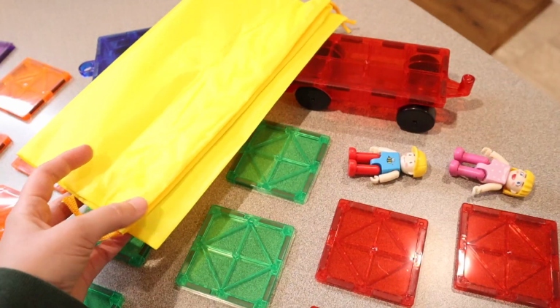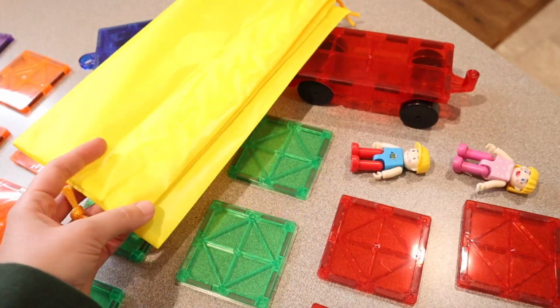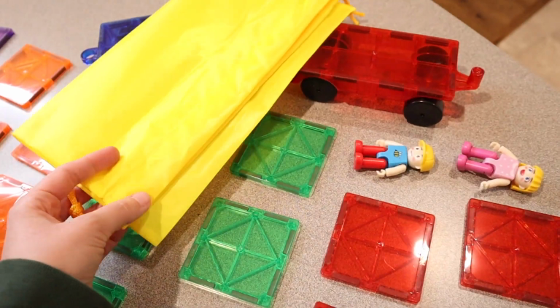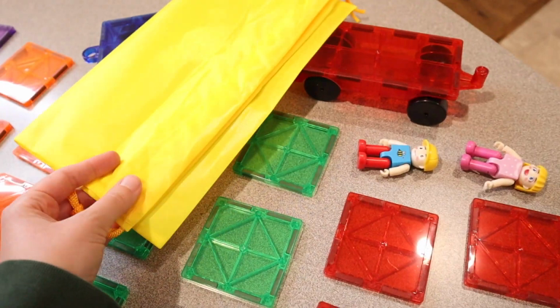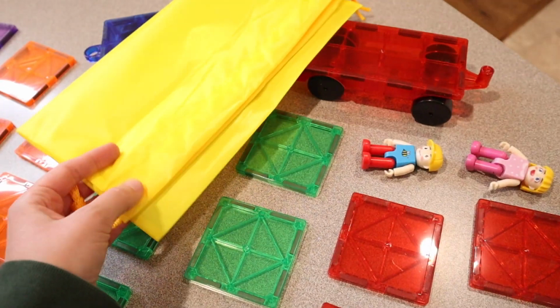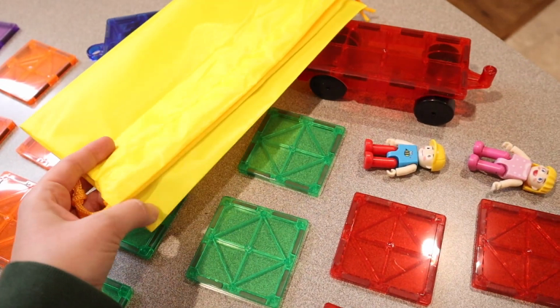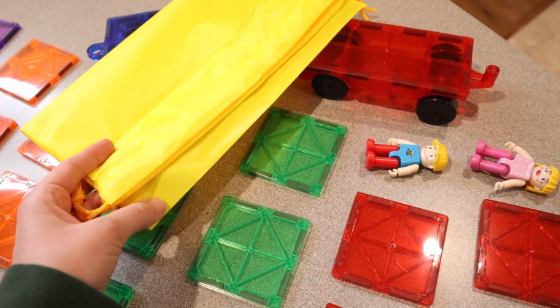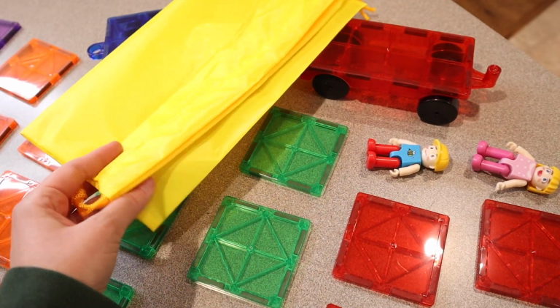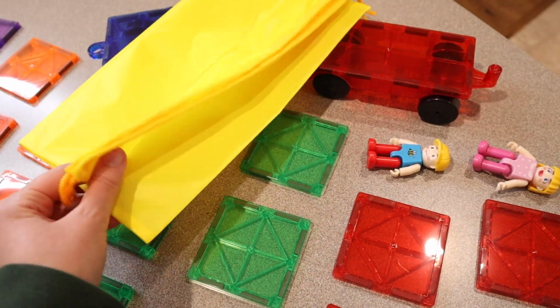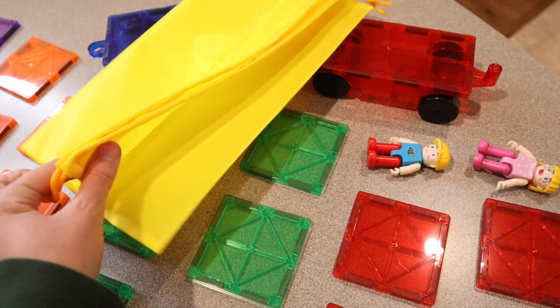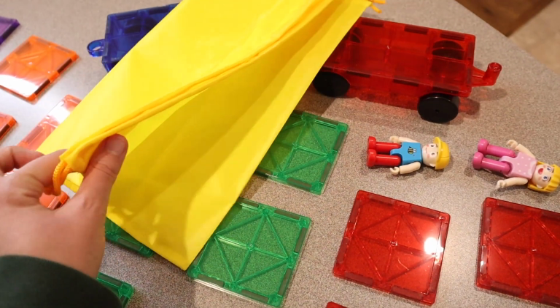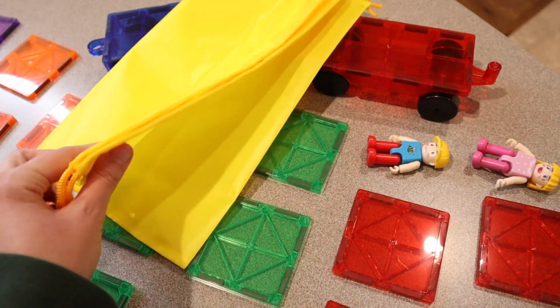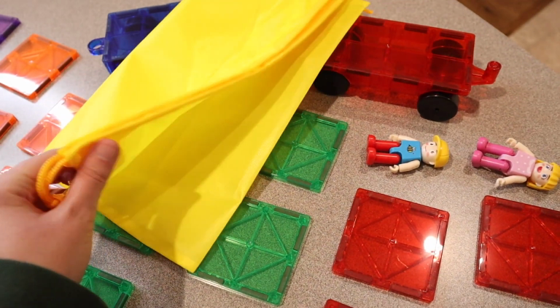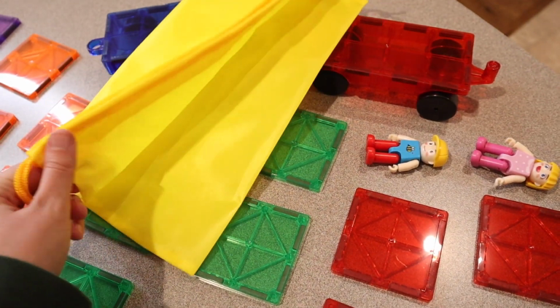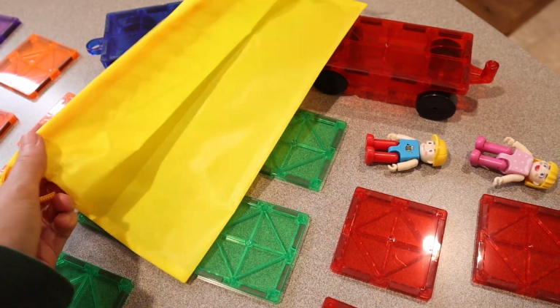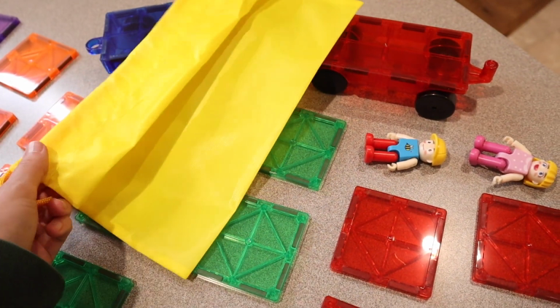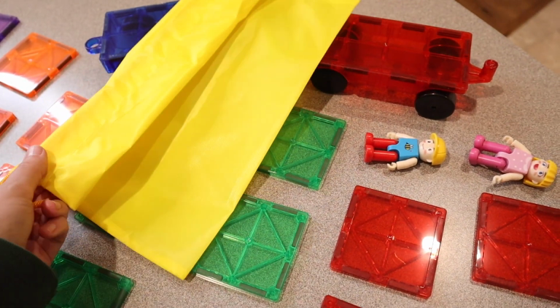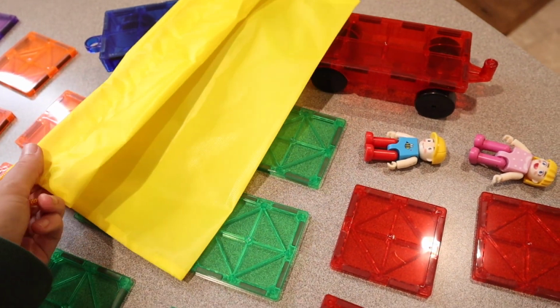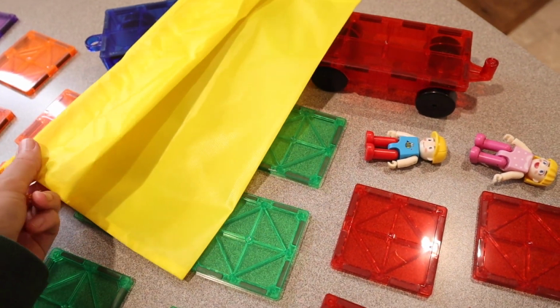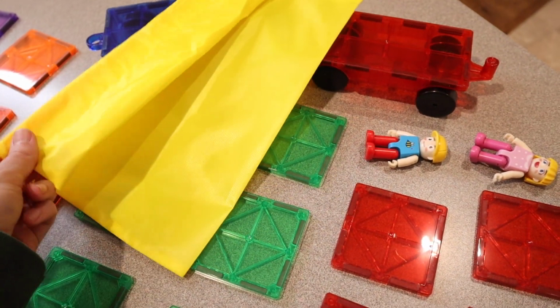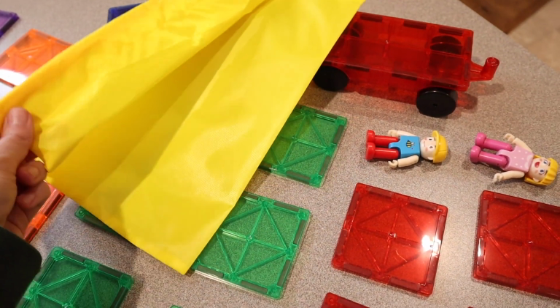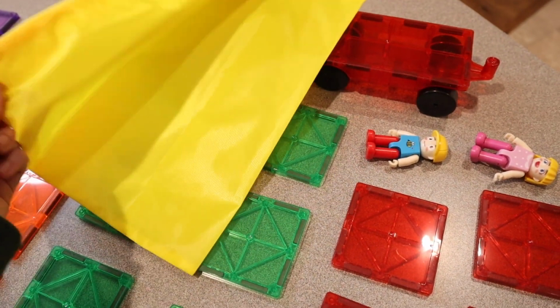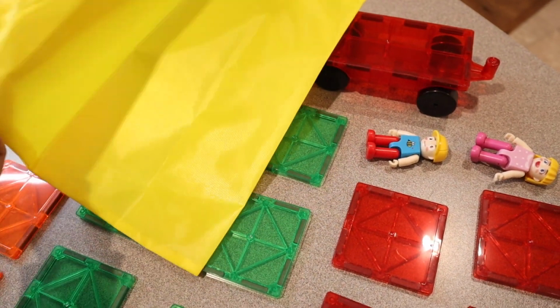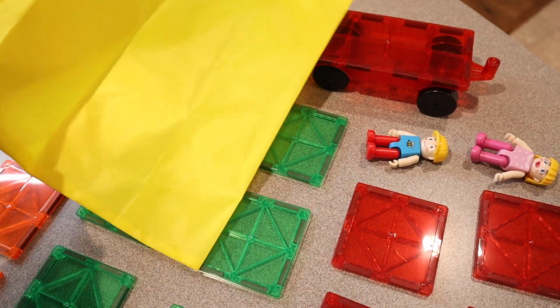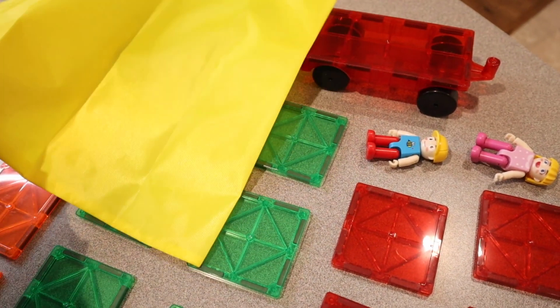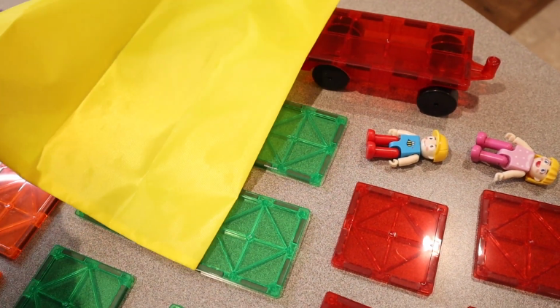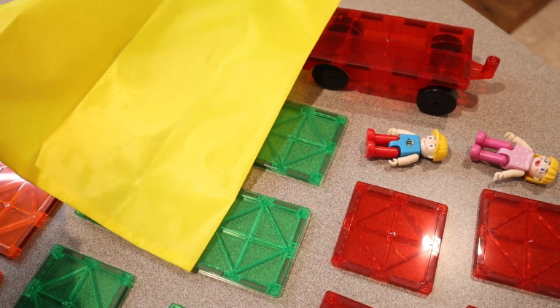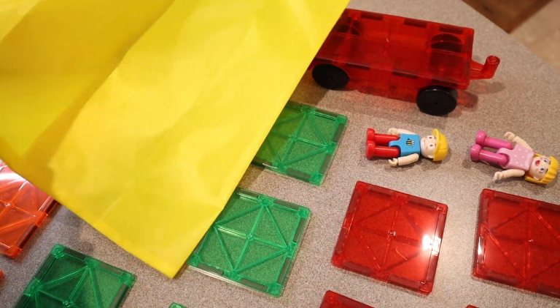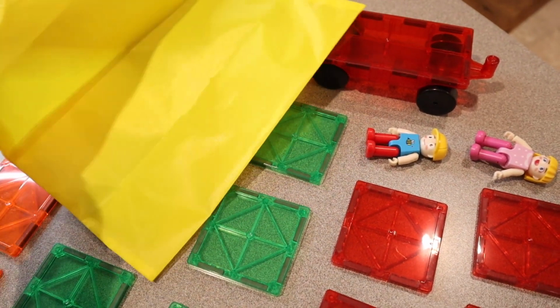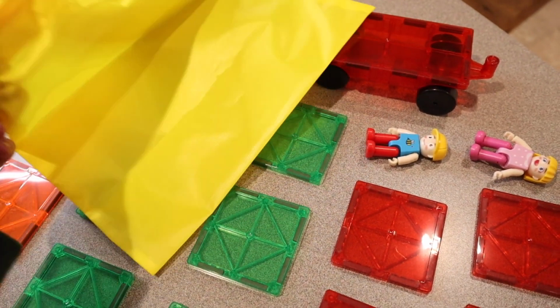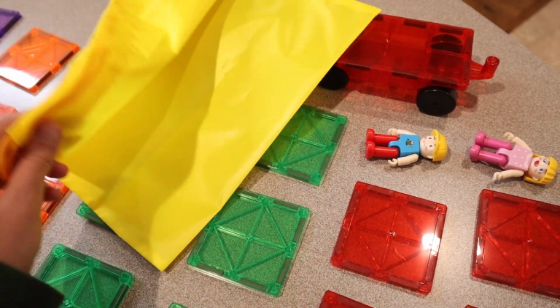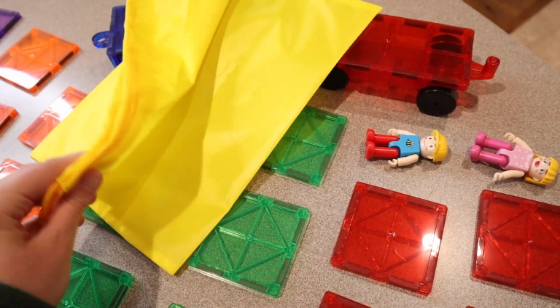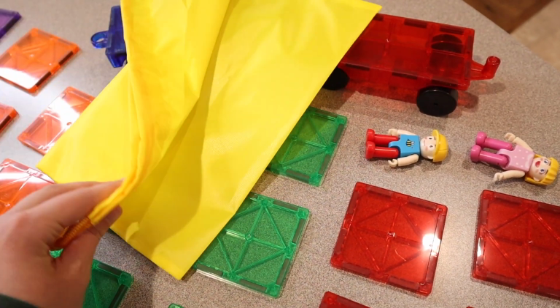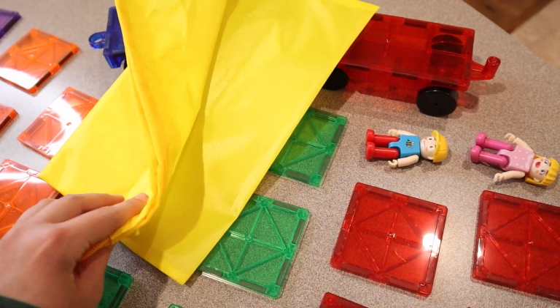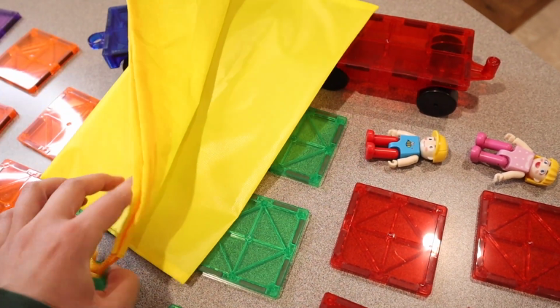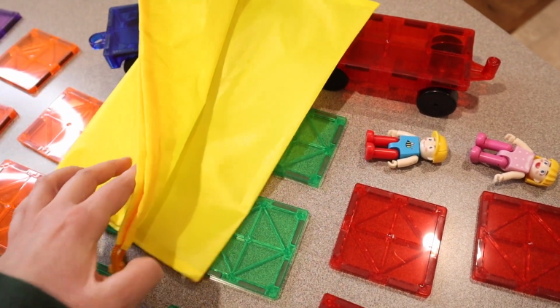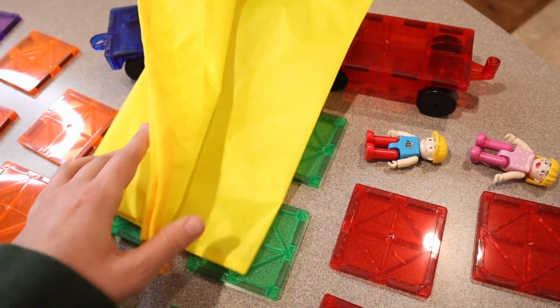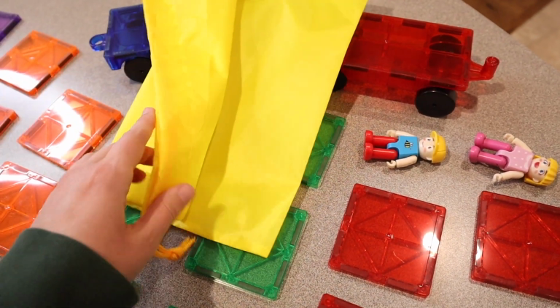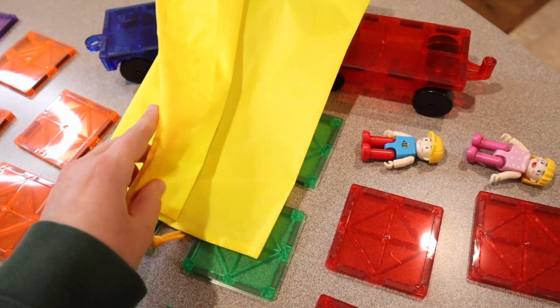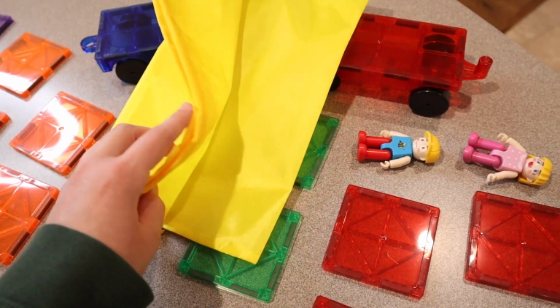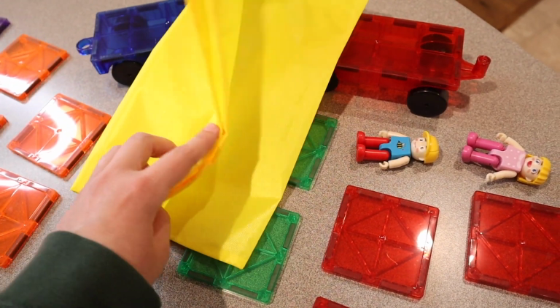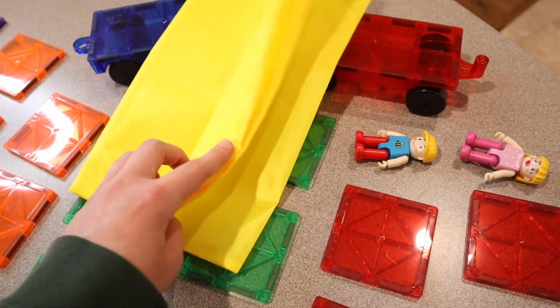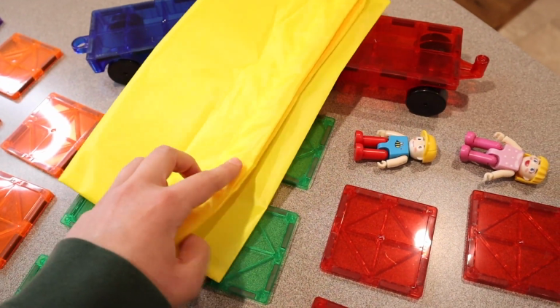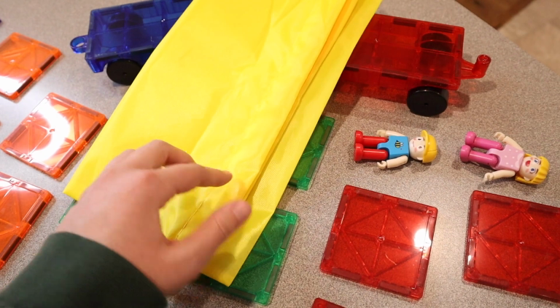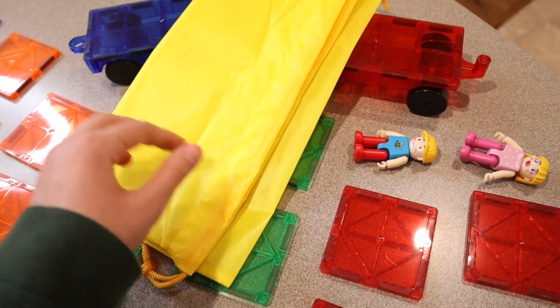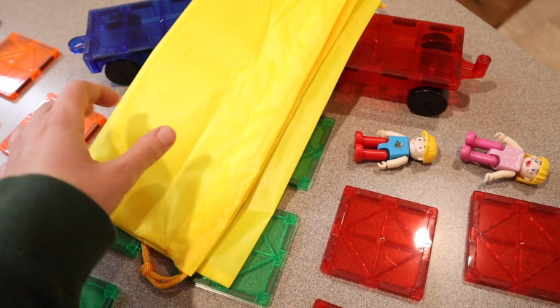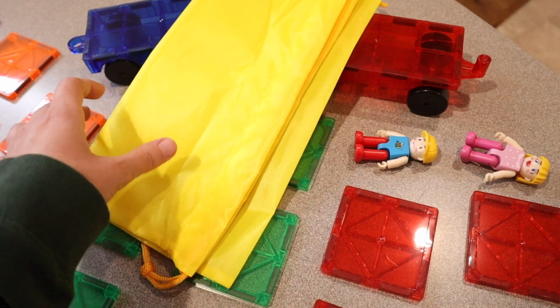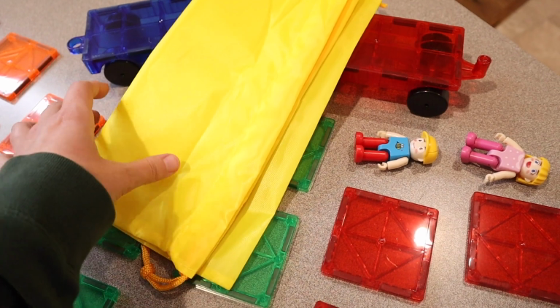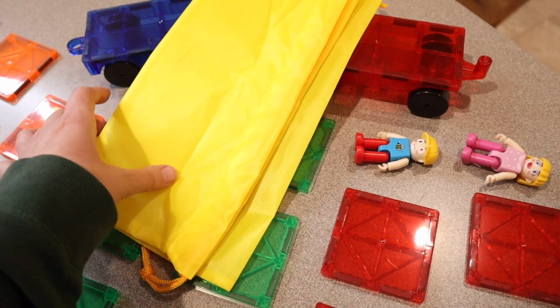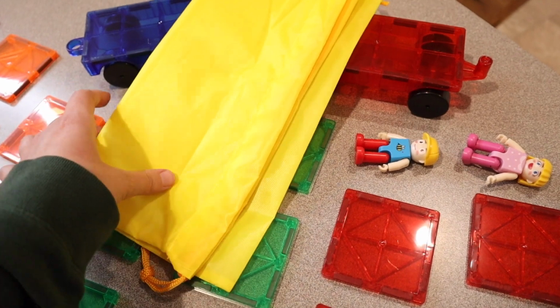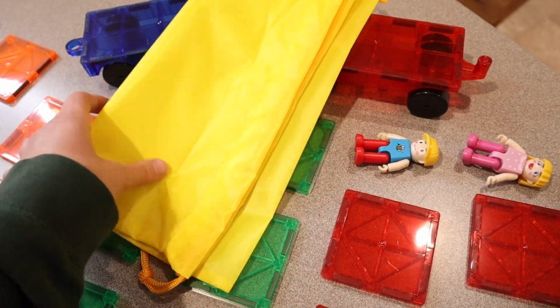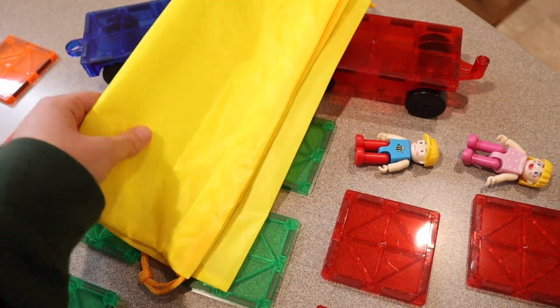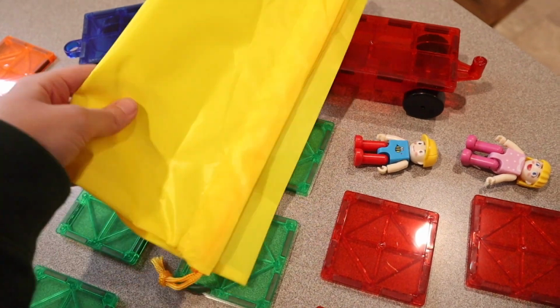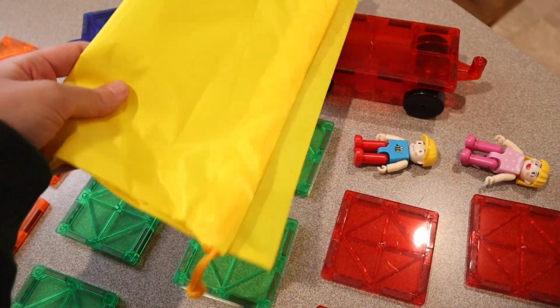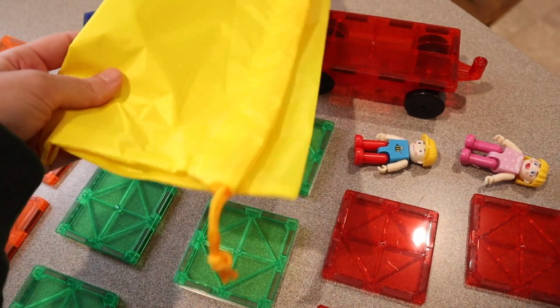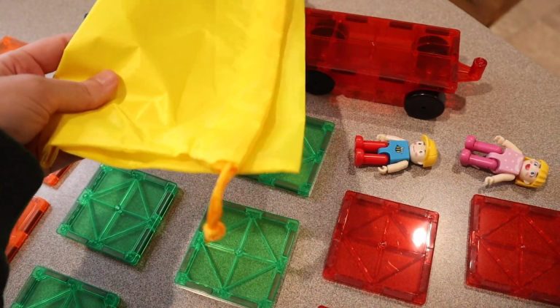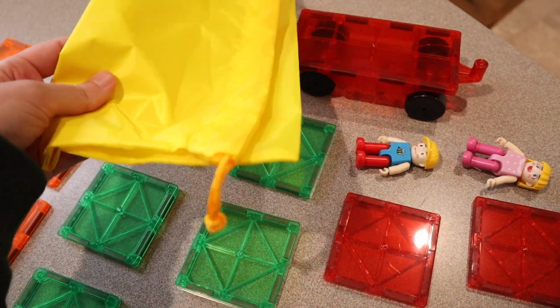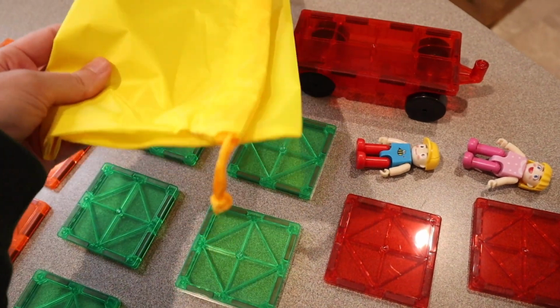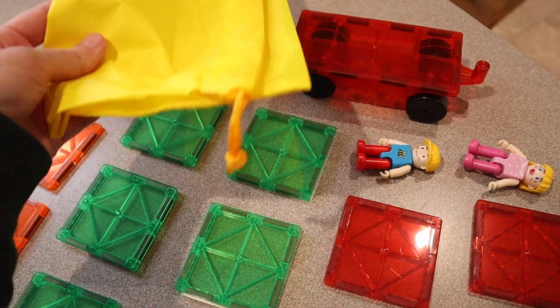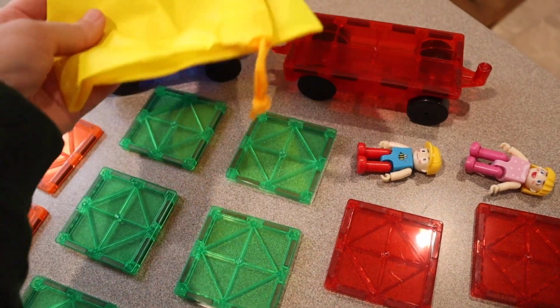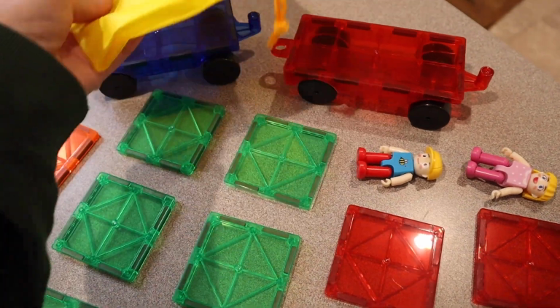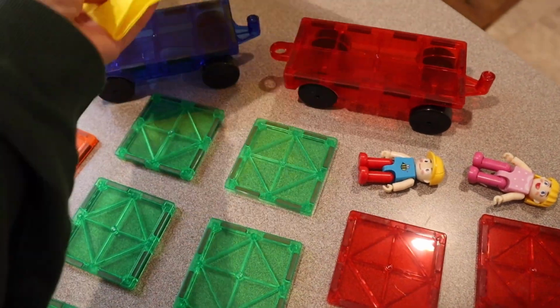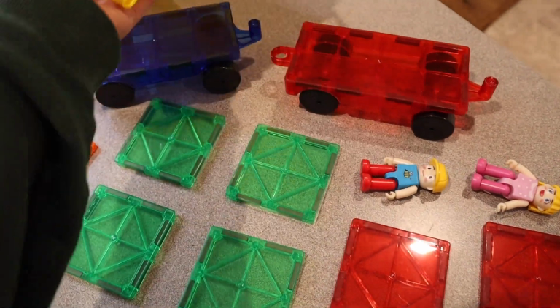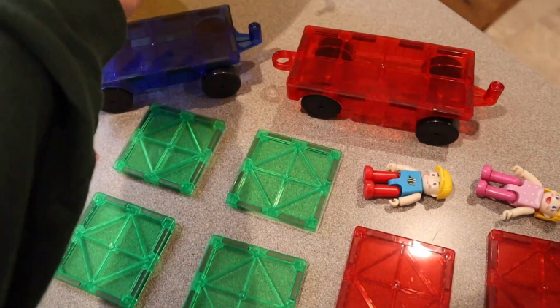This also comes with a drawstring carry bag so you can store all of your magnet tiles in it, which is really nice and convenient.